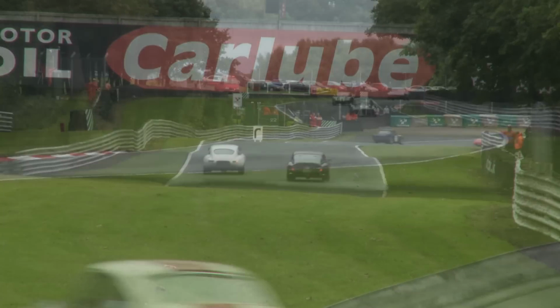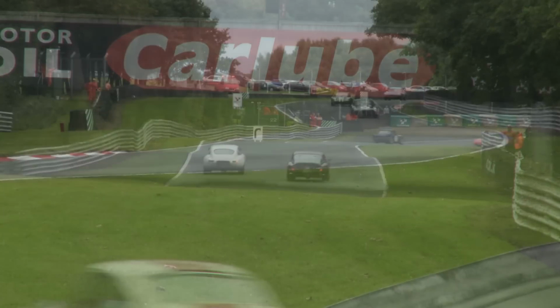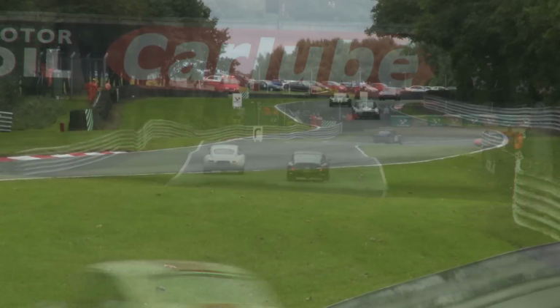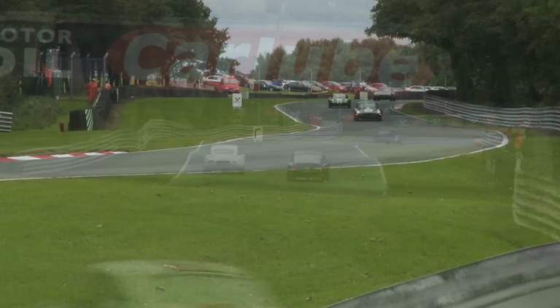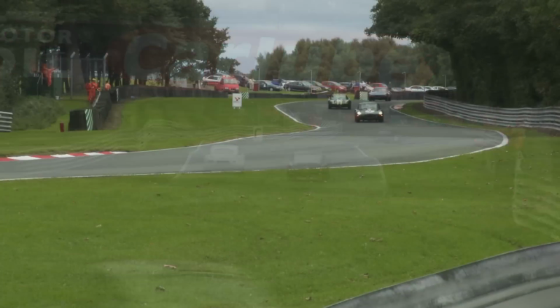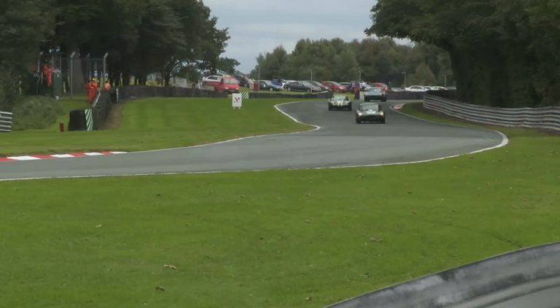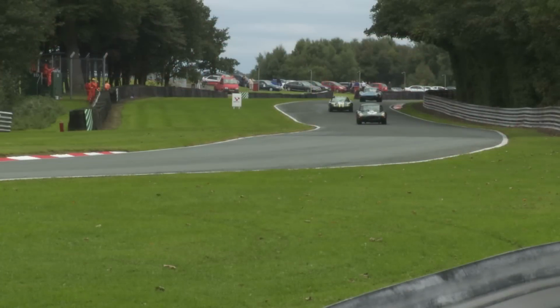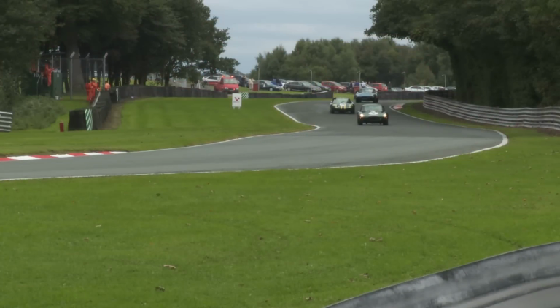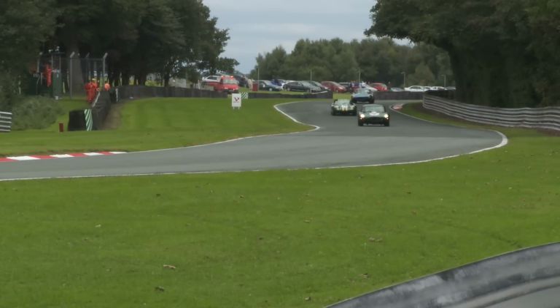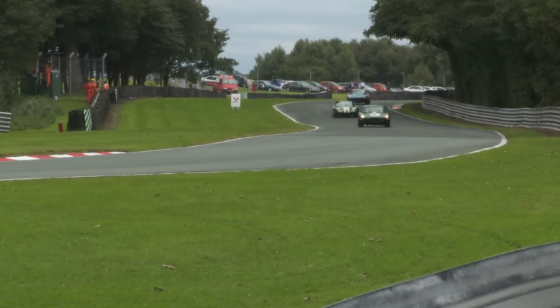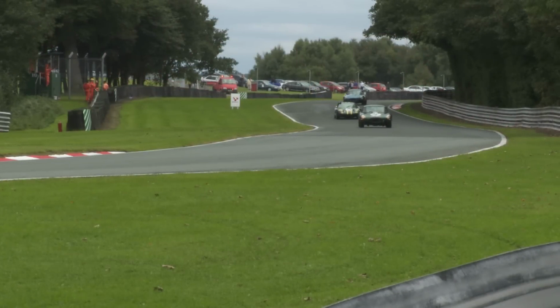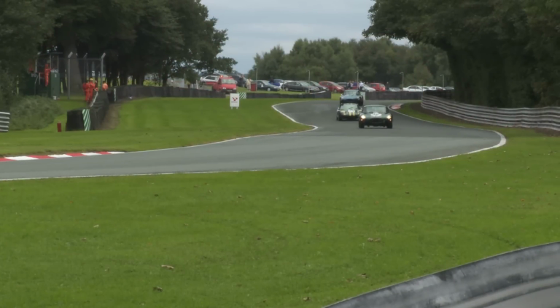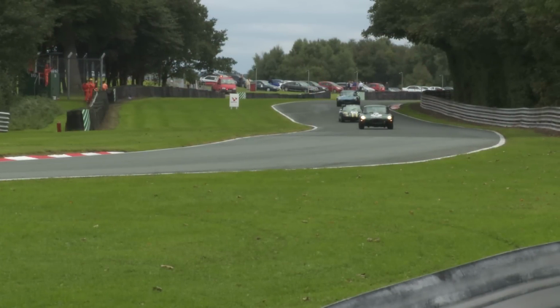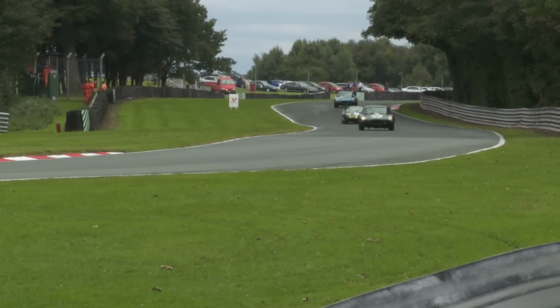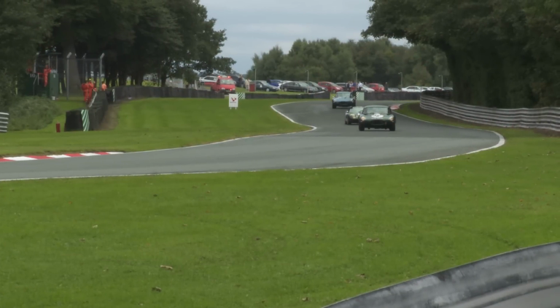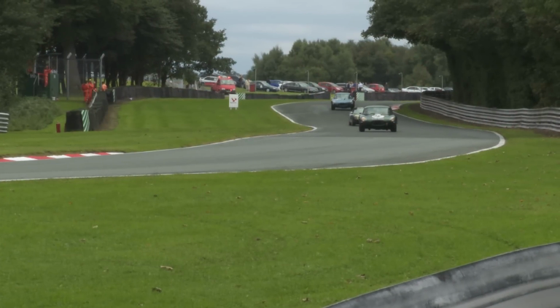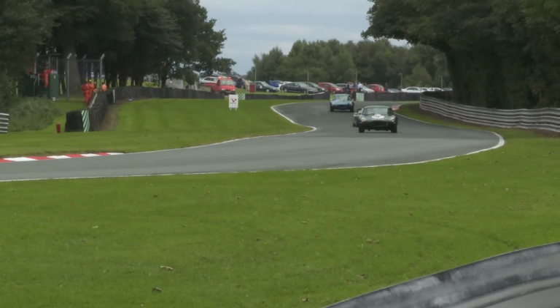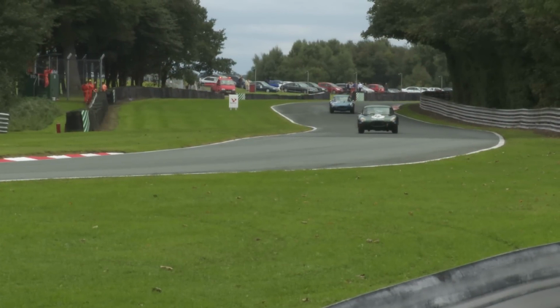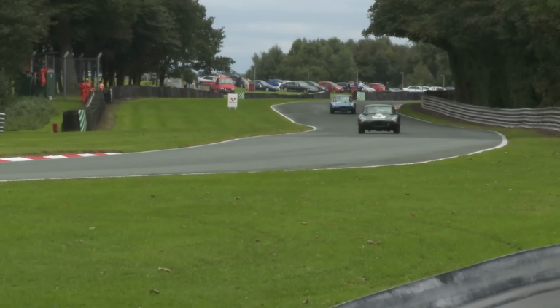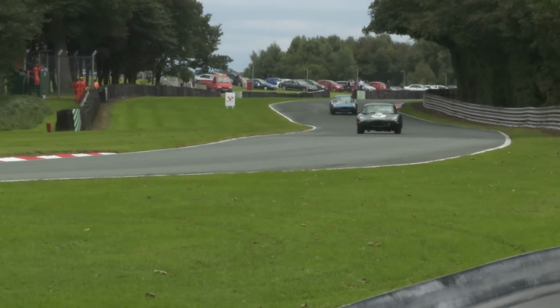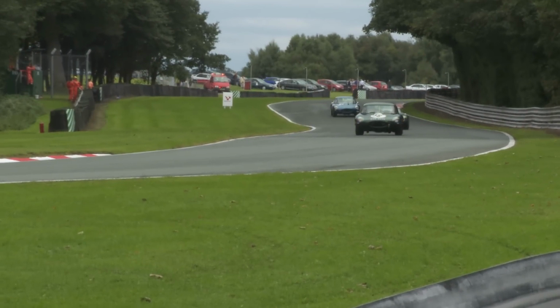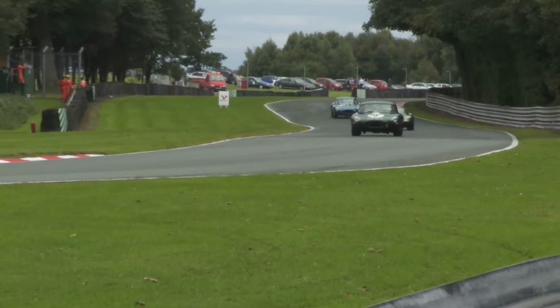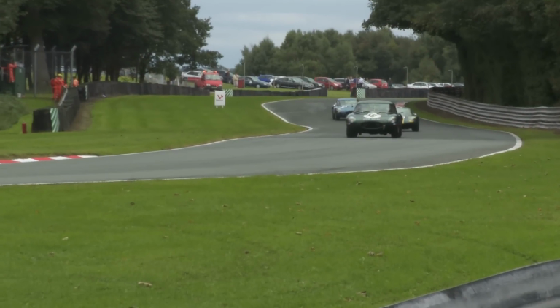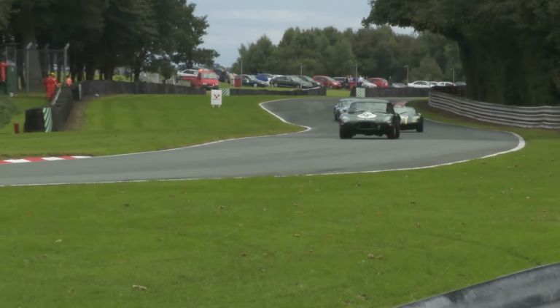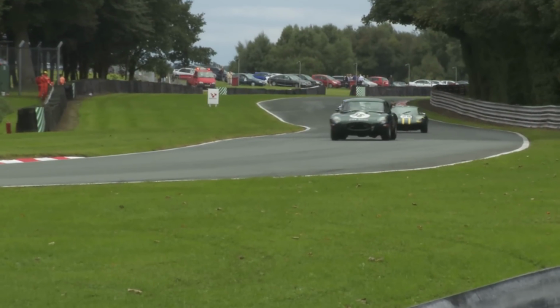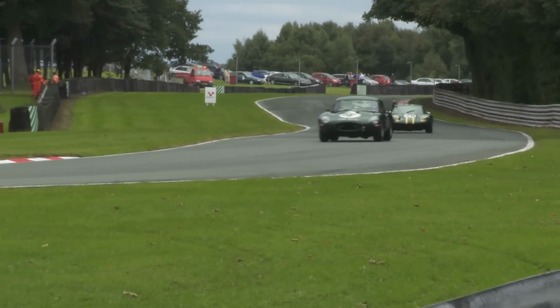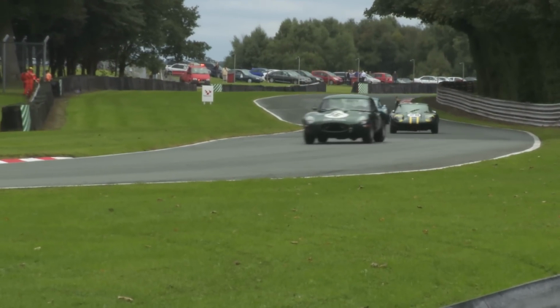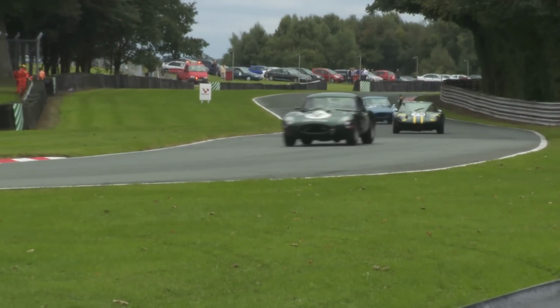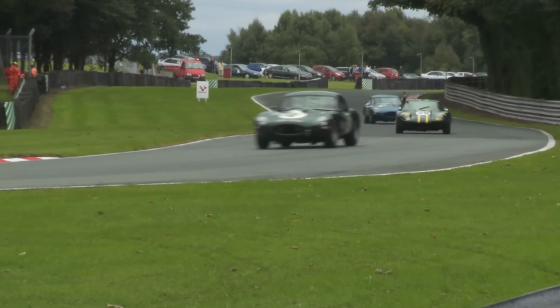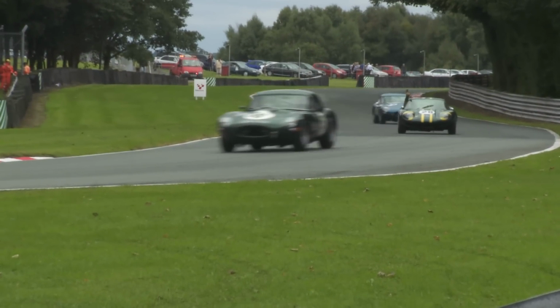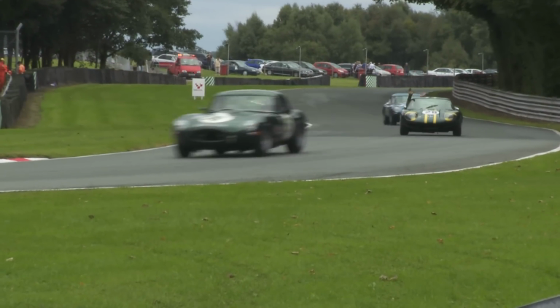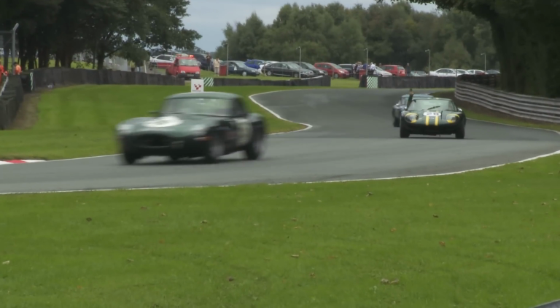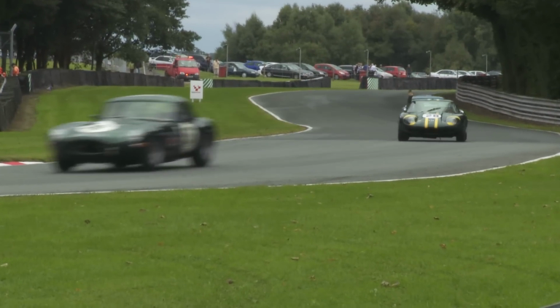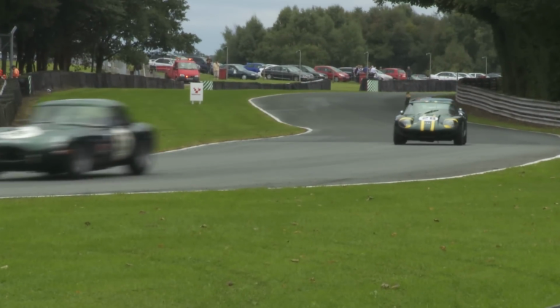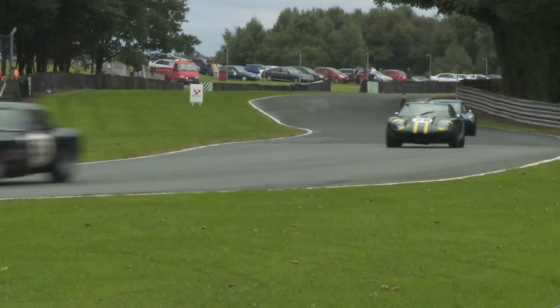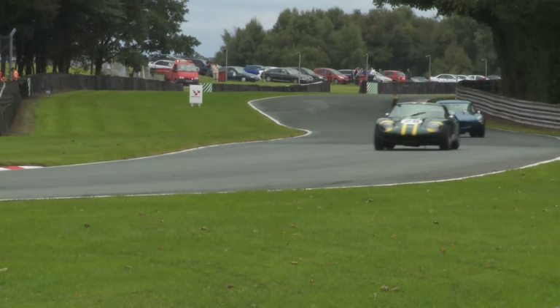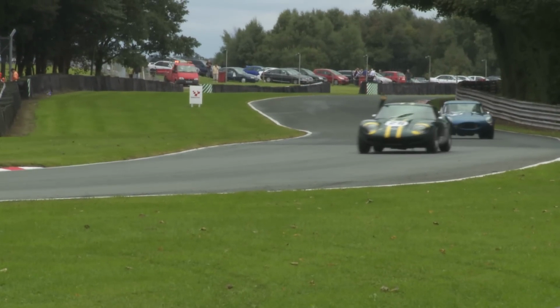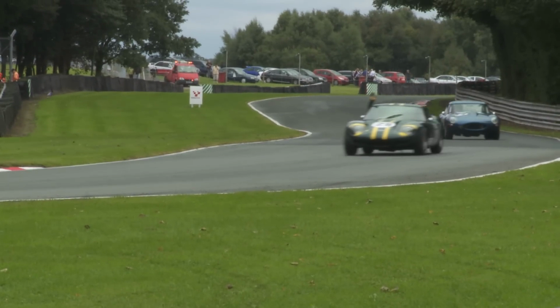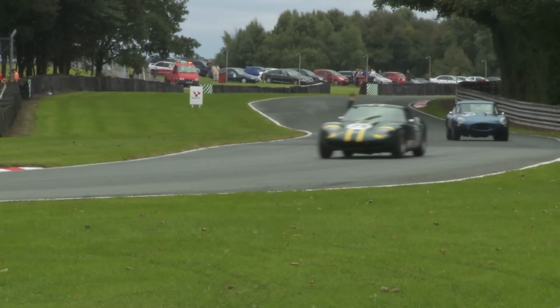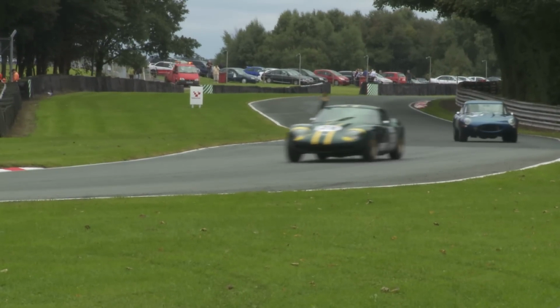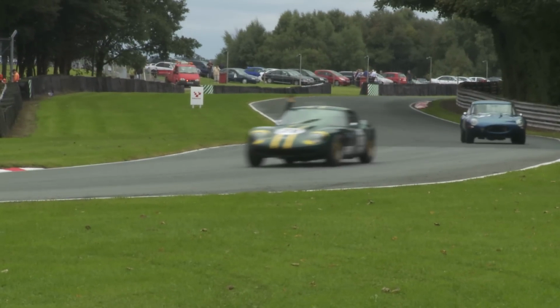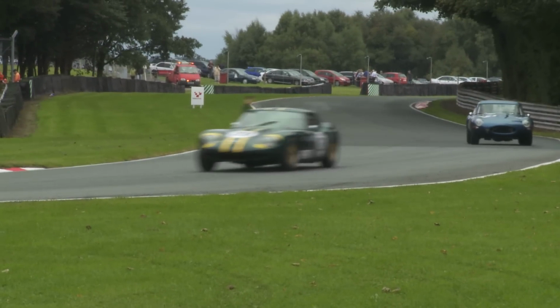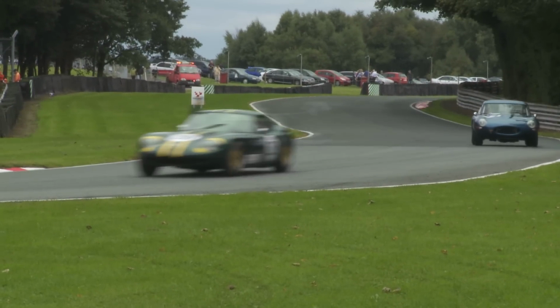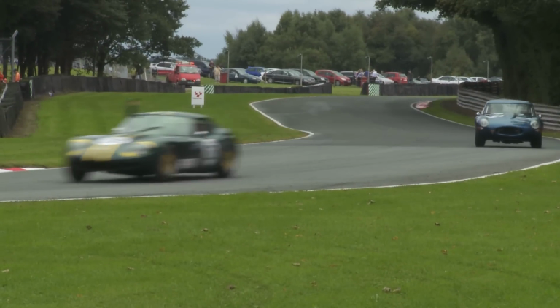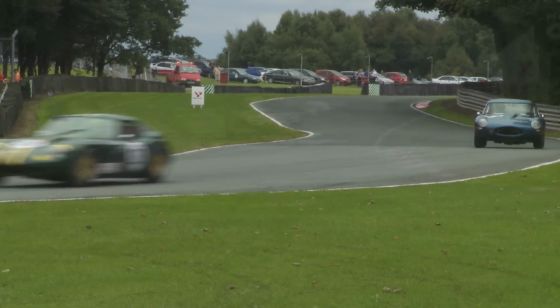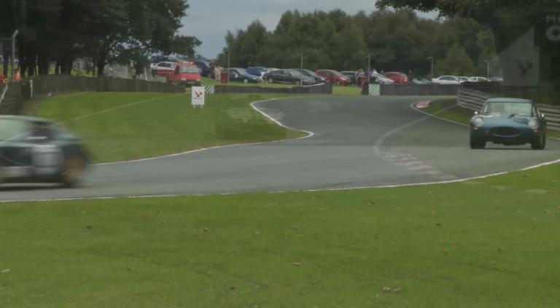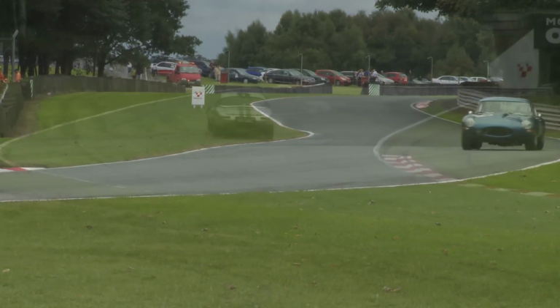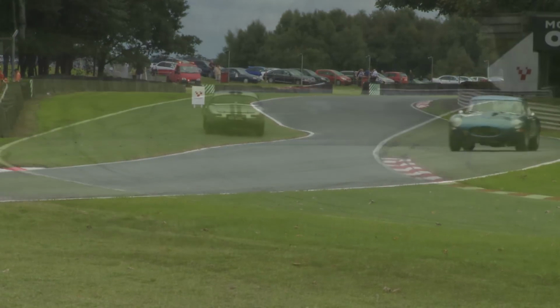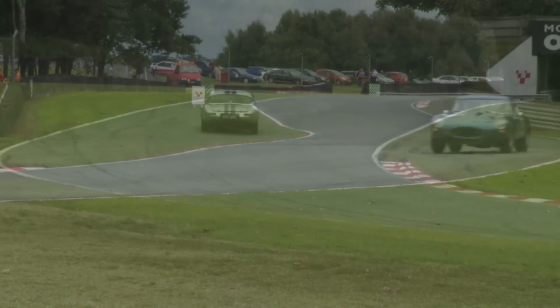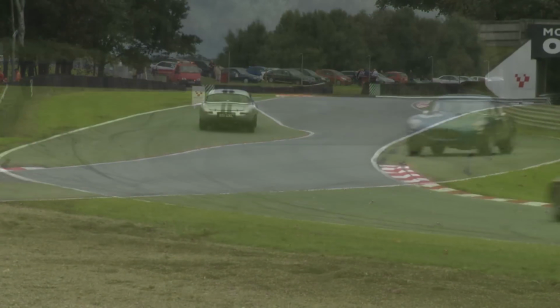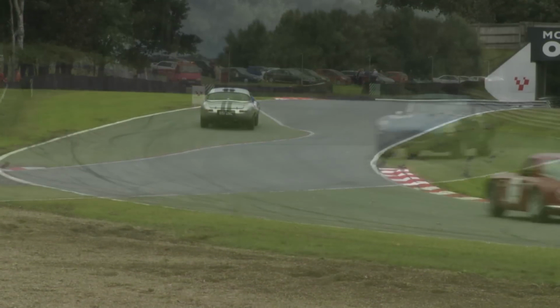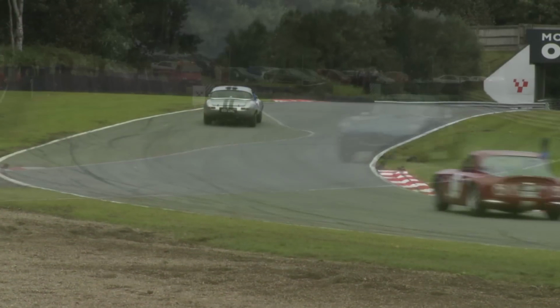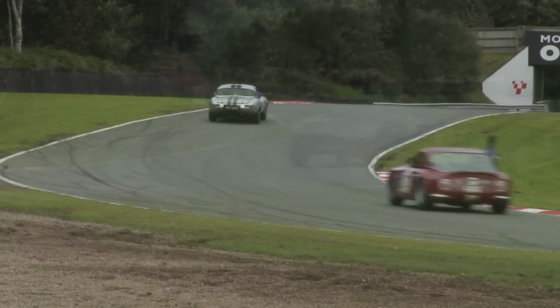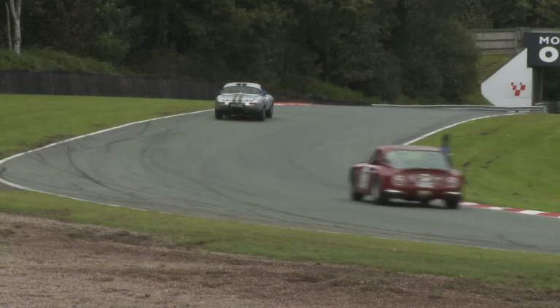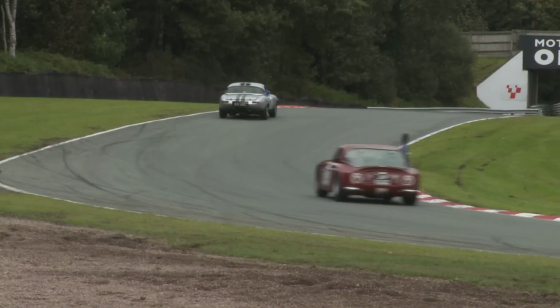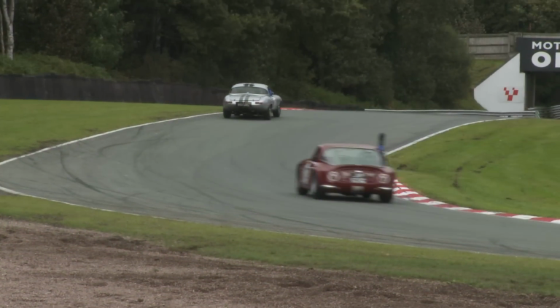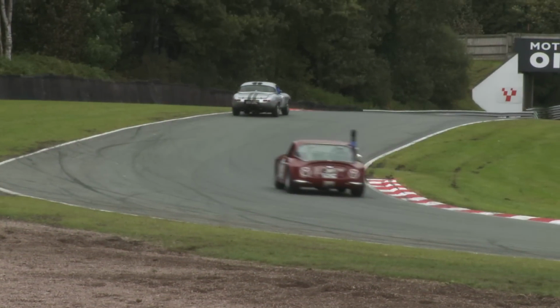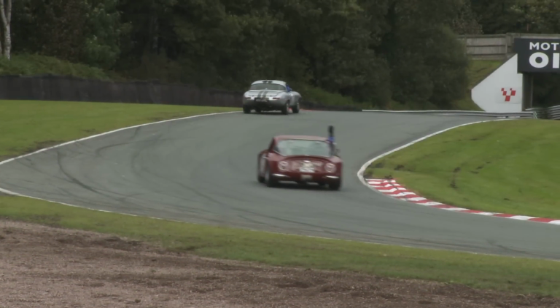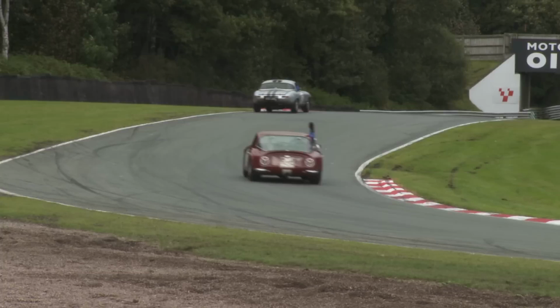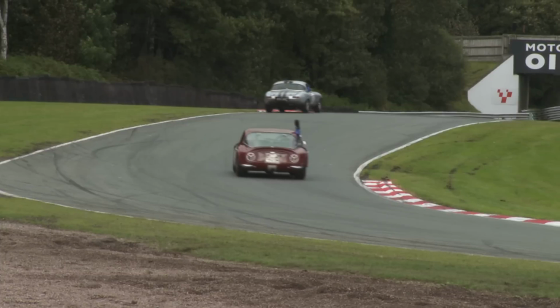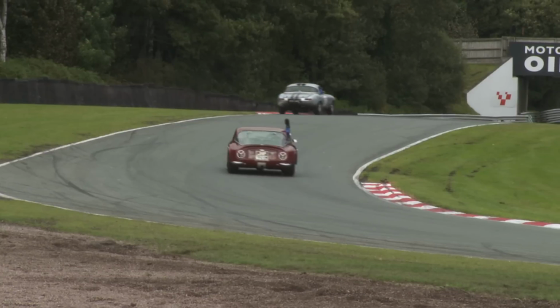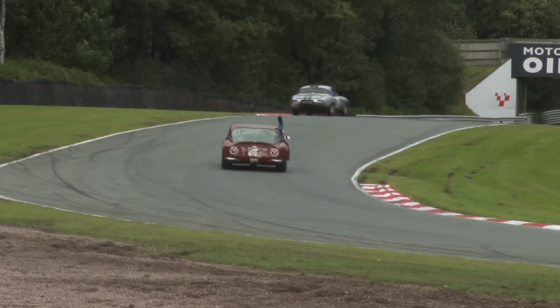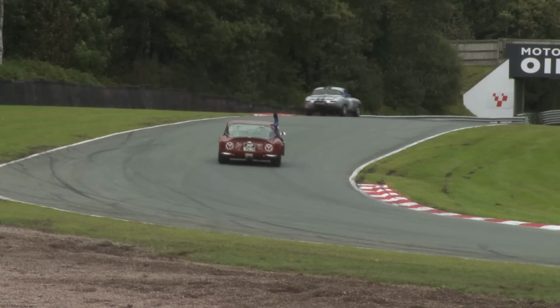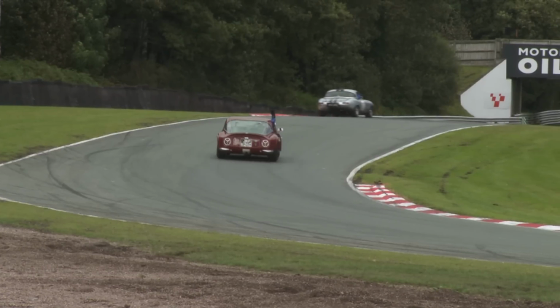Now the victory lap with plenty of waves for the camera. Coming up, some fantastic close-ups of all the class winners.